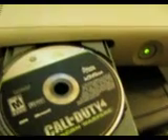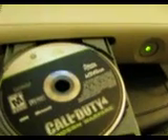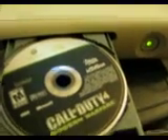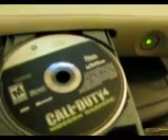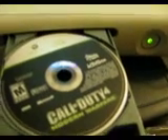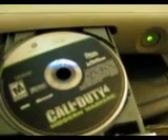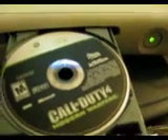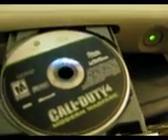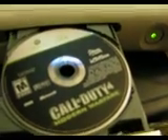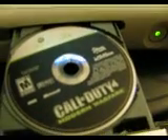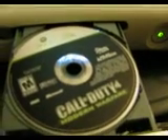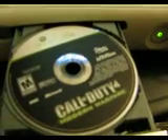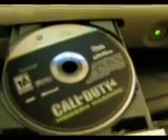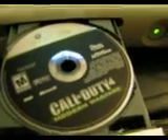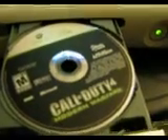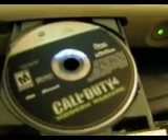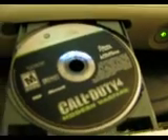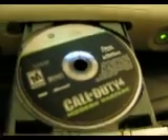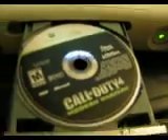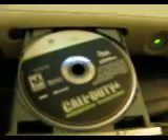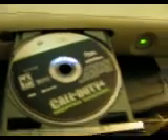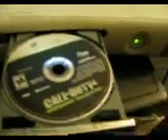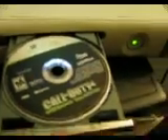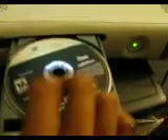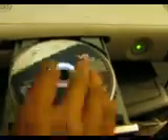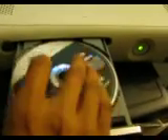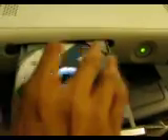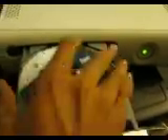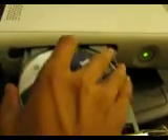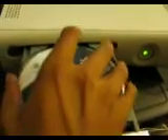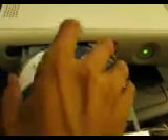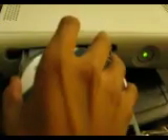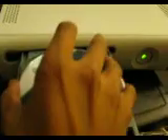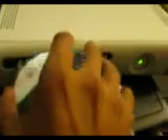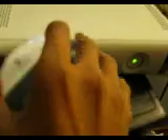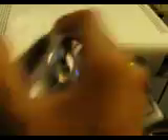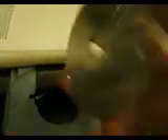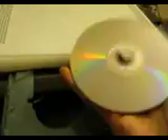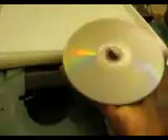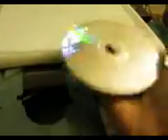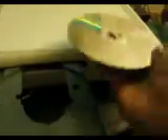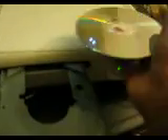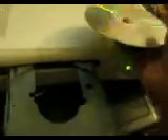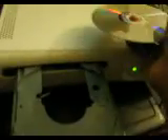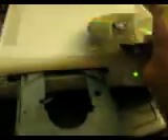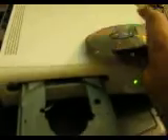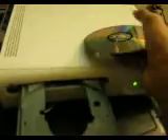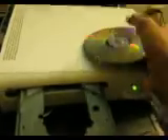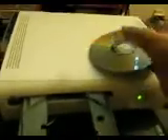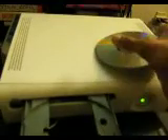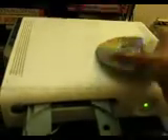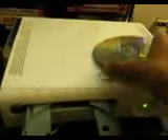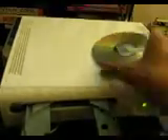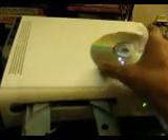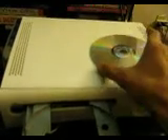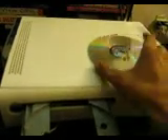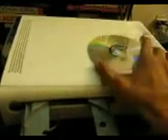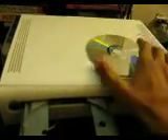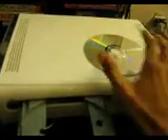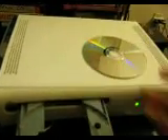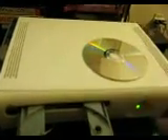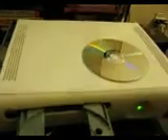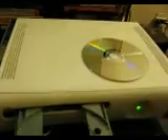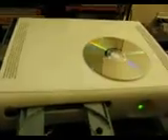This just happened today, because yesterday I was playing Gears of War 2, and today I popped that back in and this happened. So I tried a different game and it still happened.